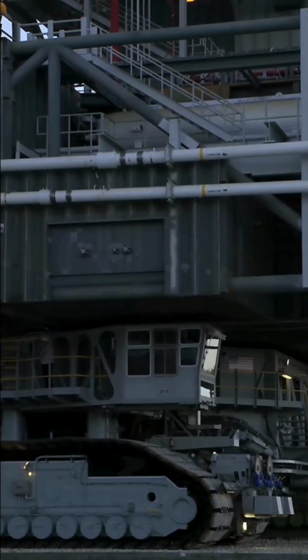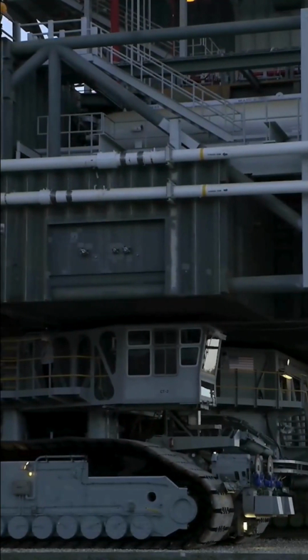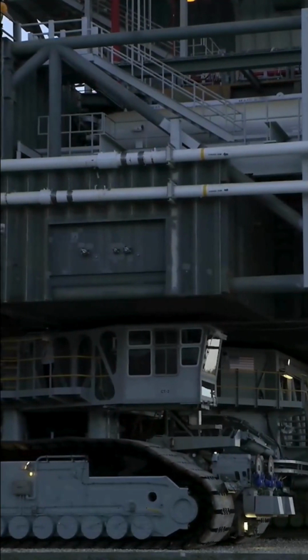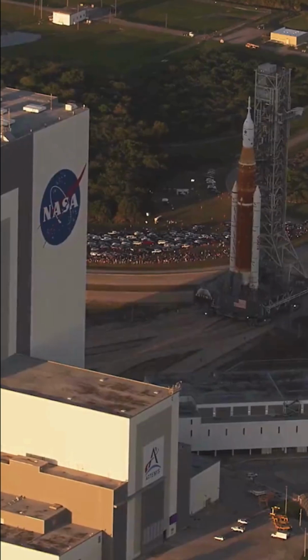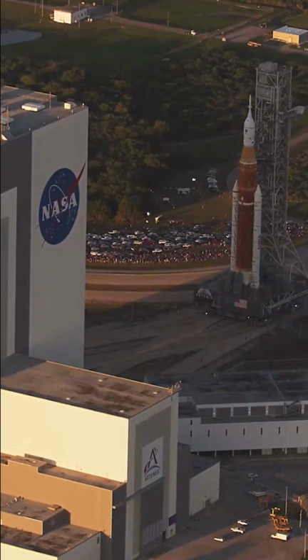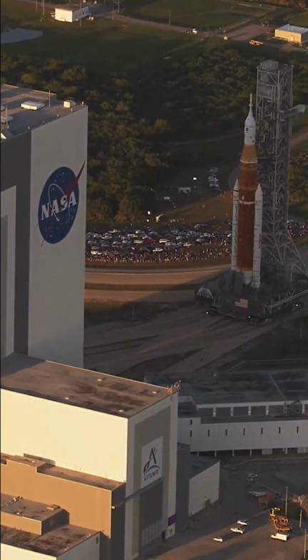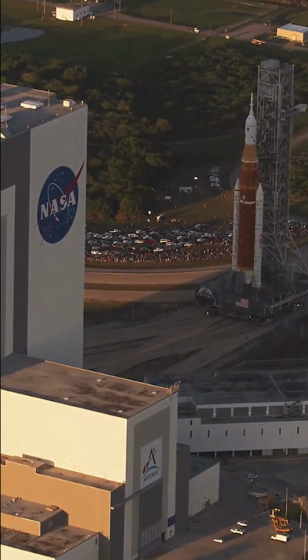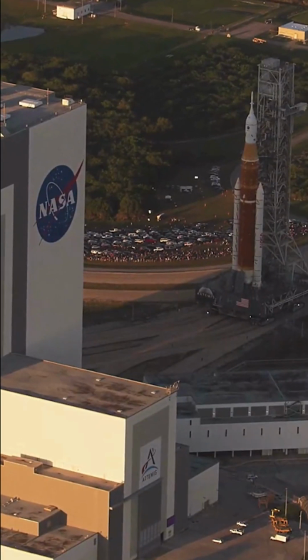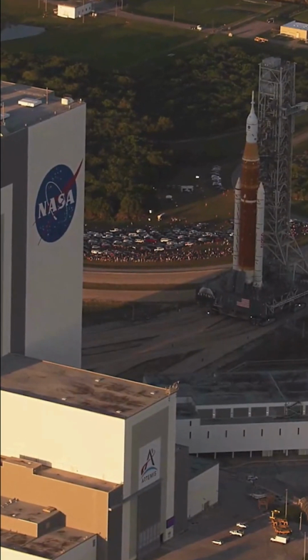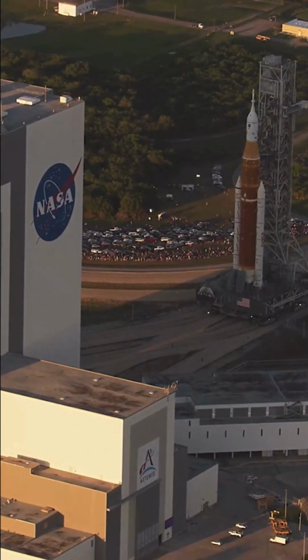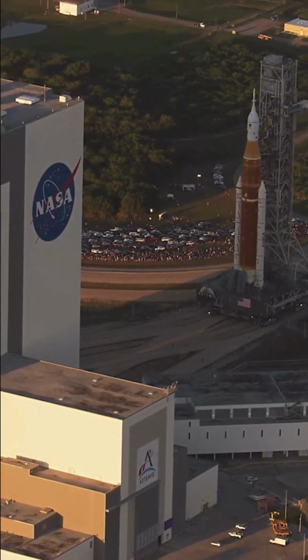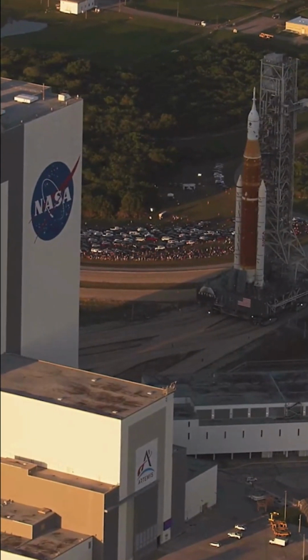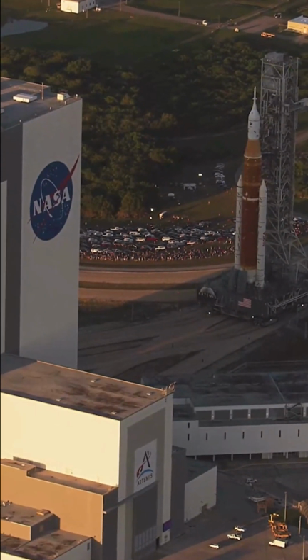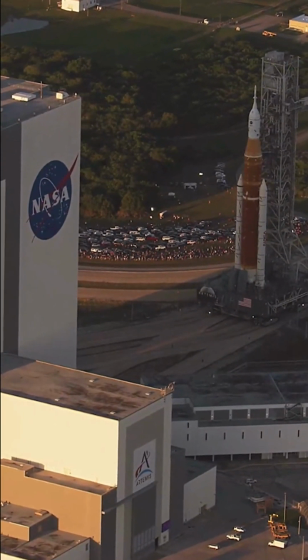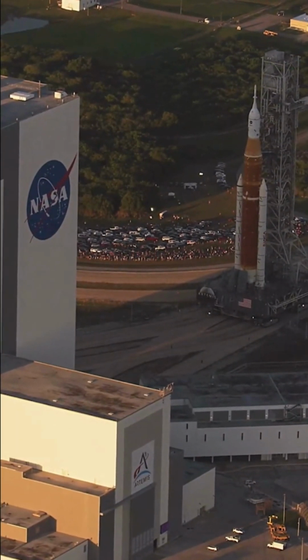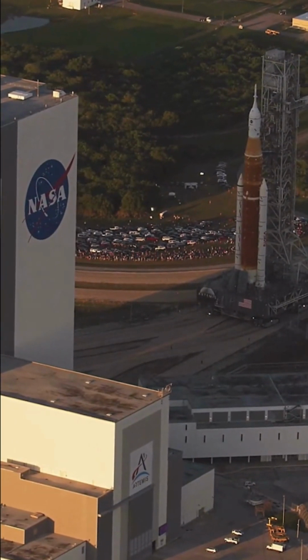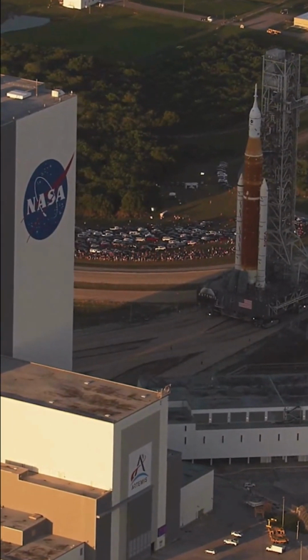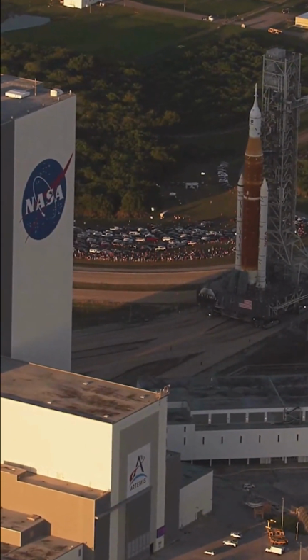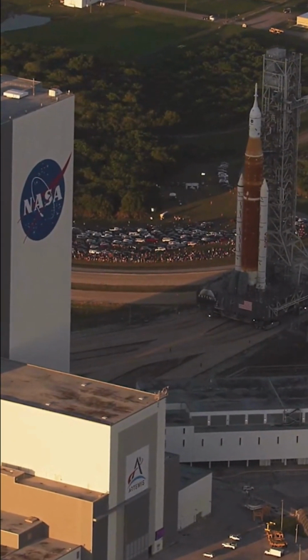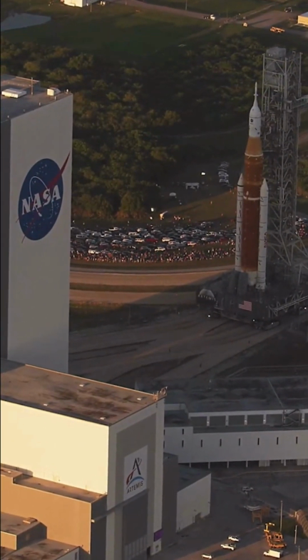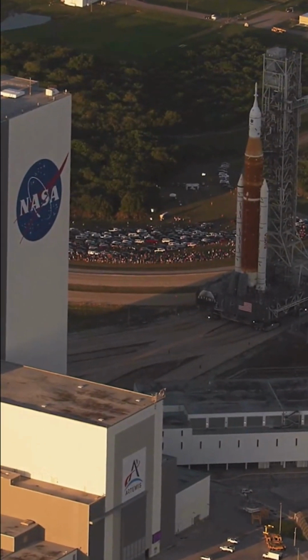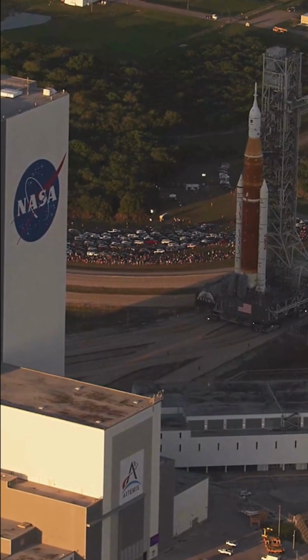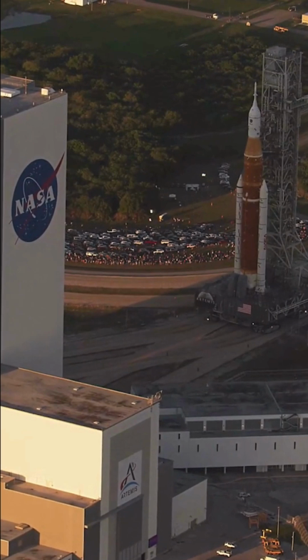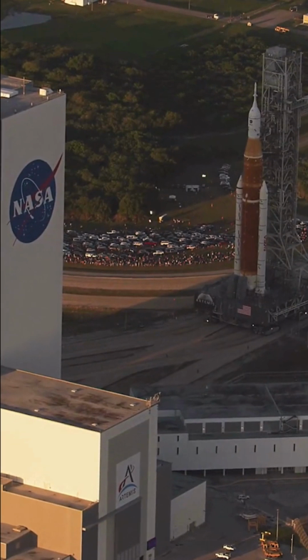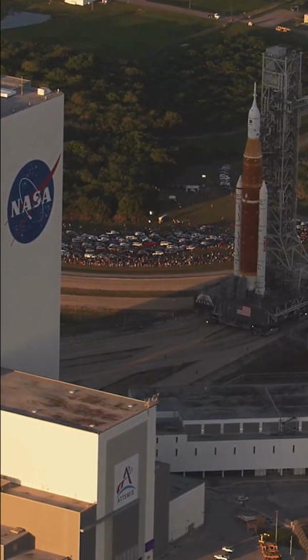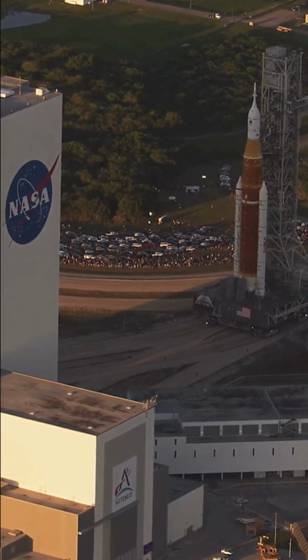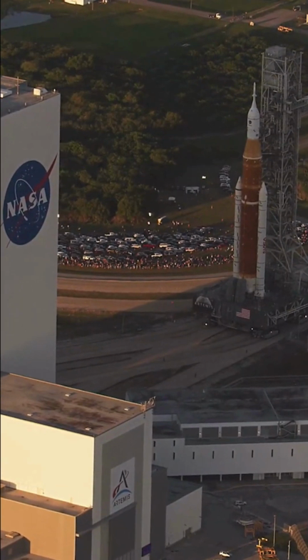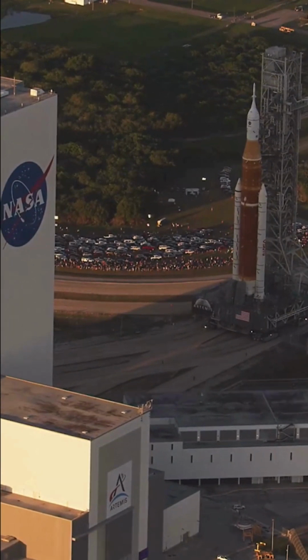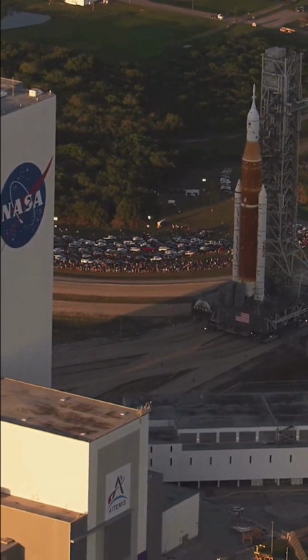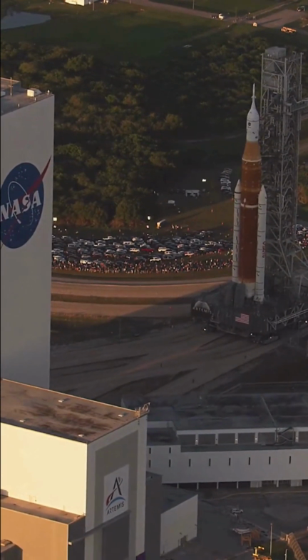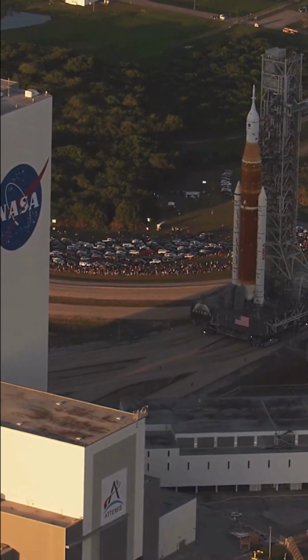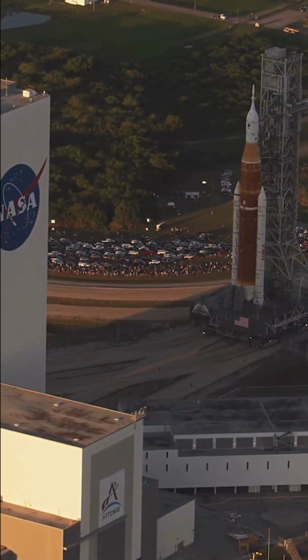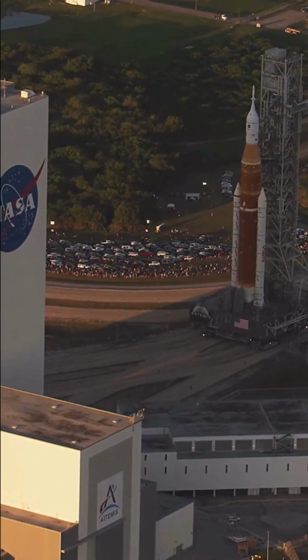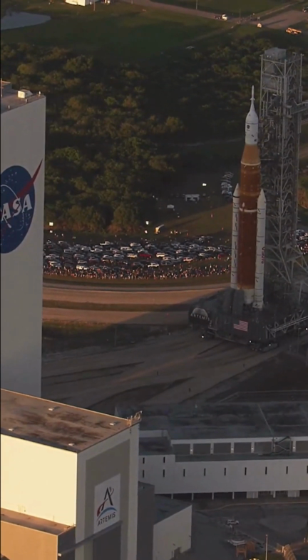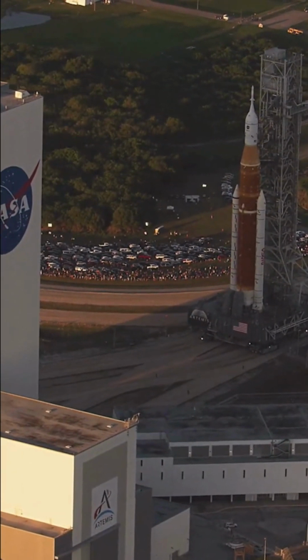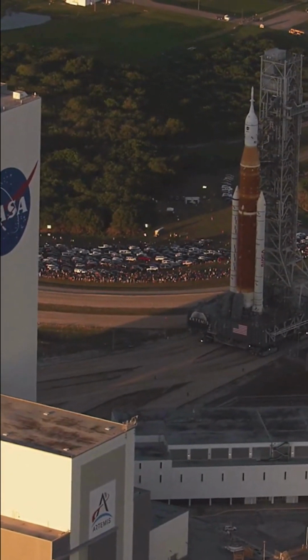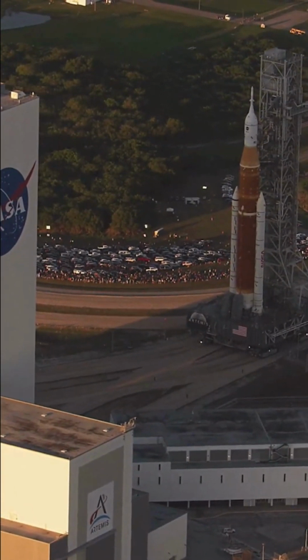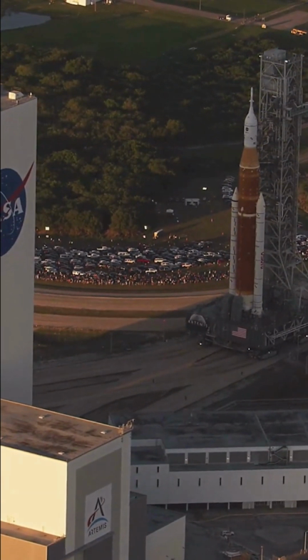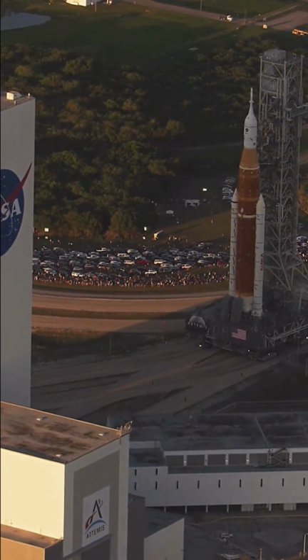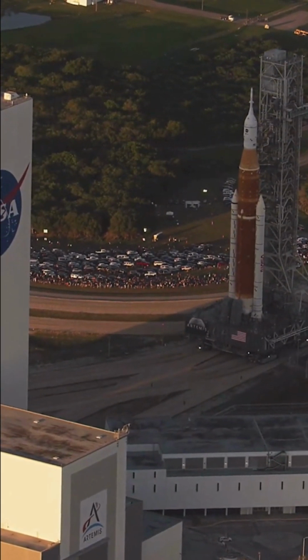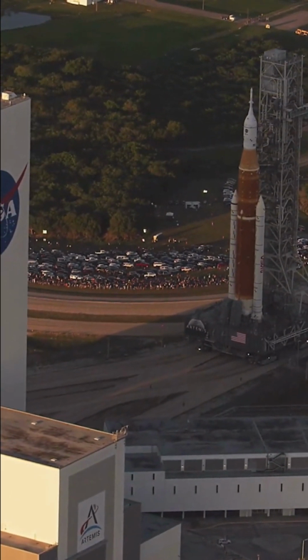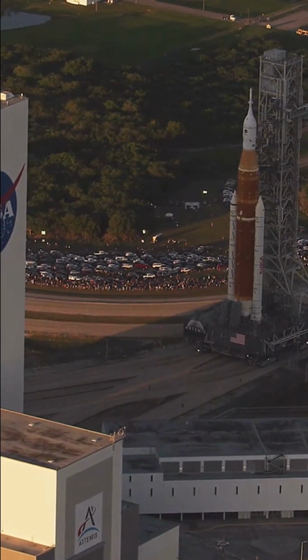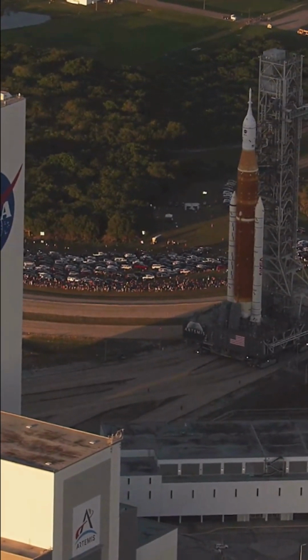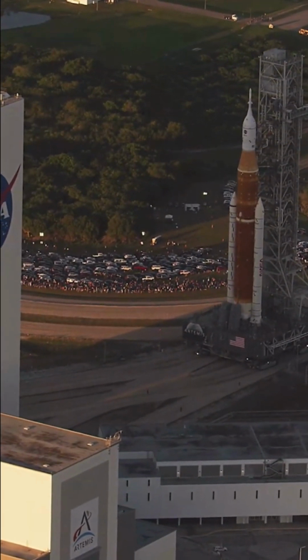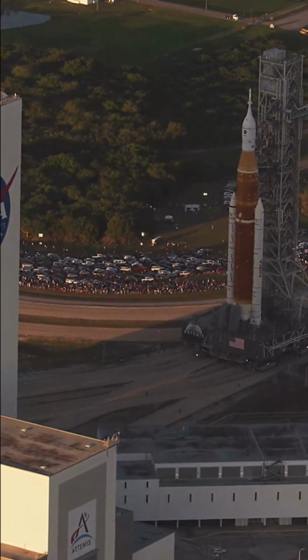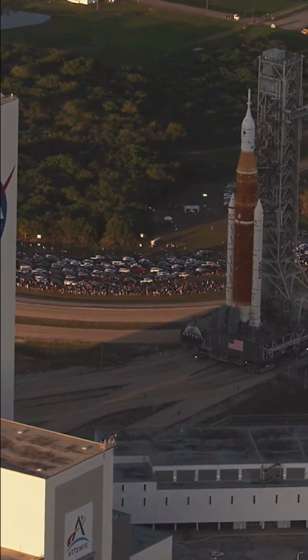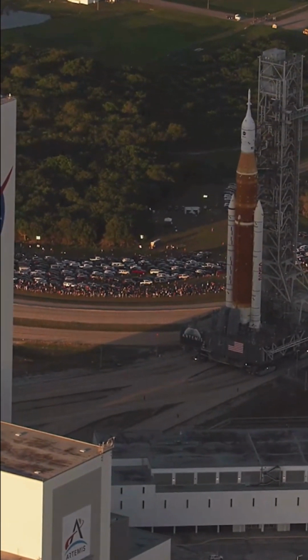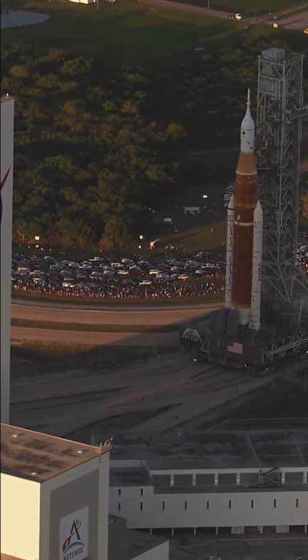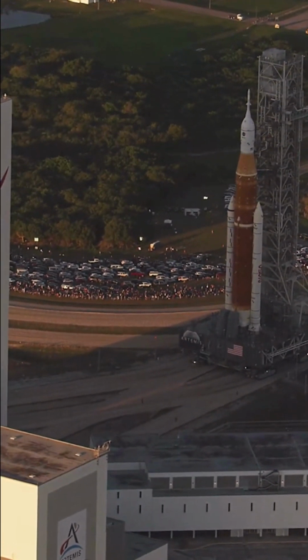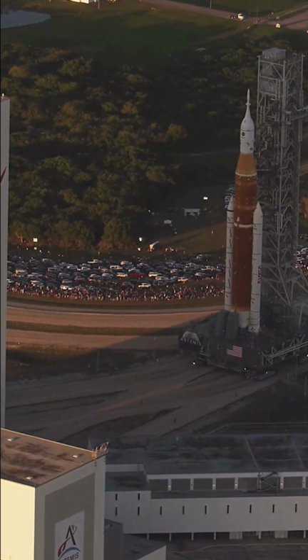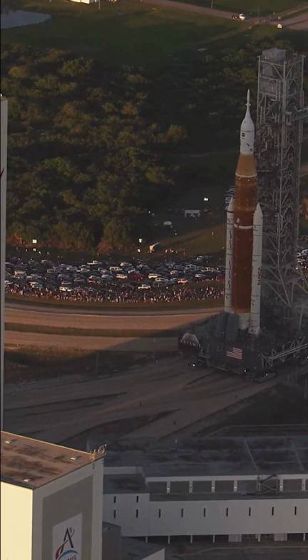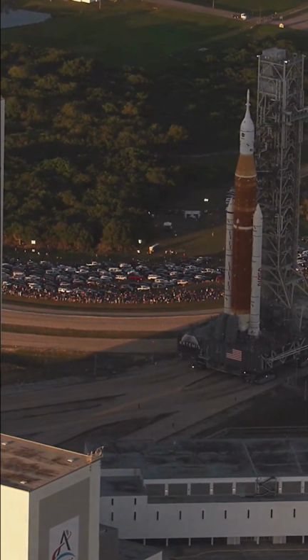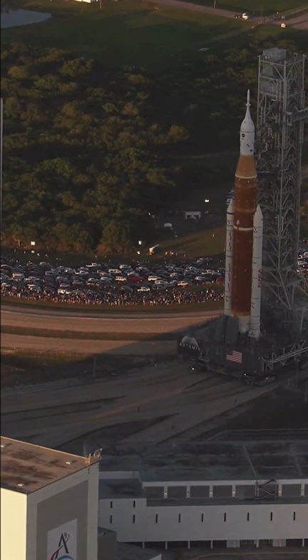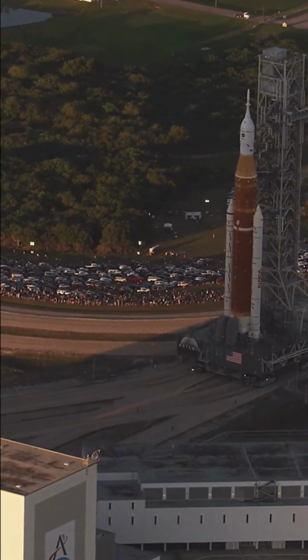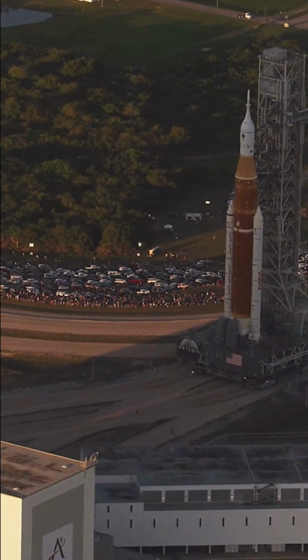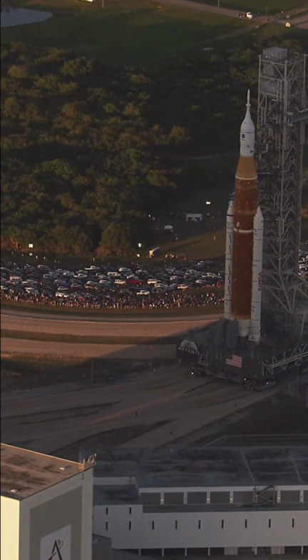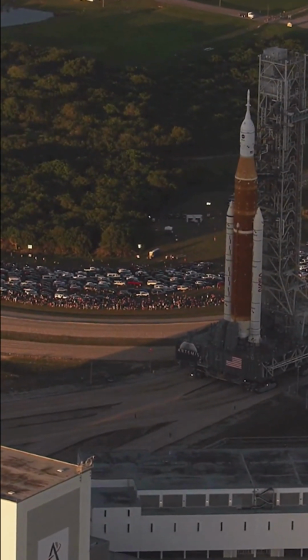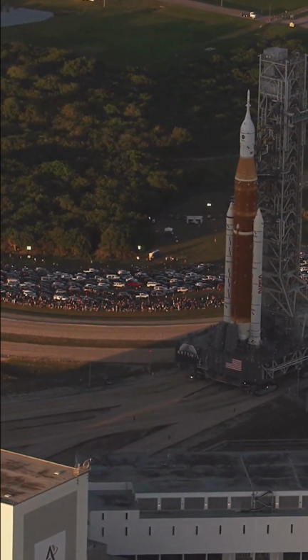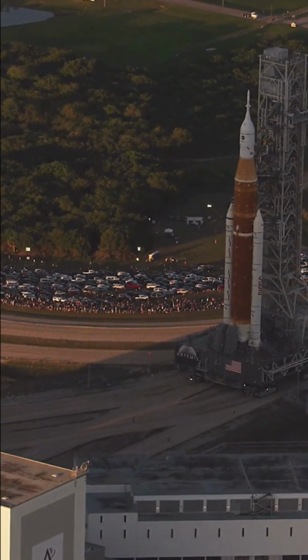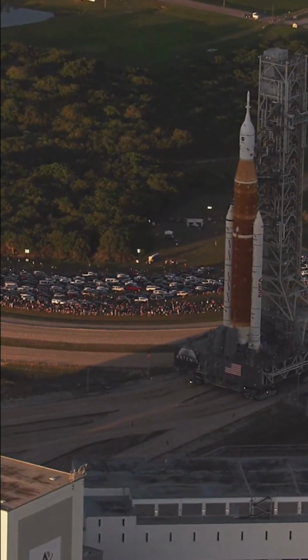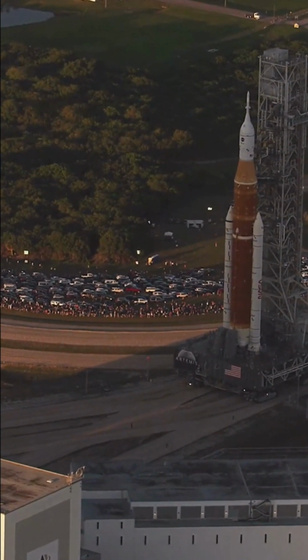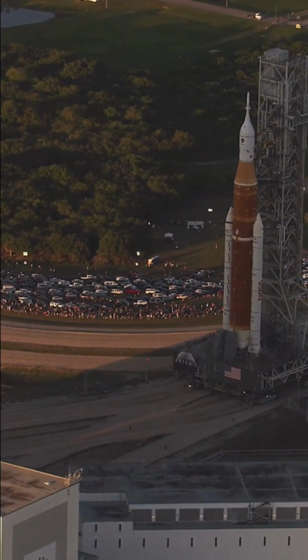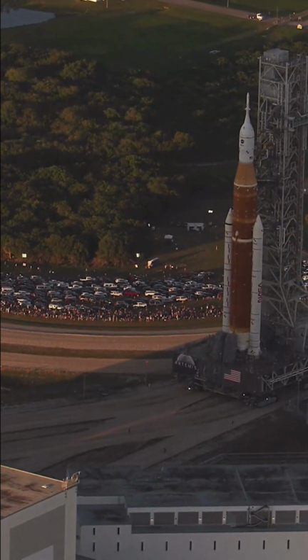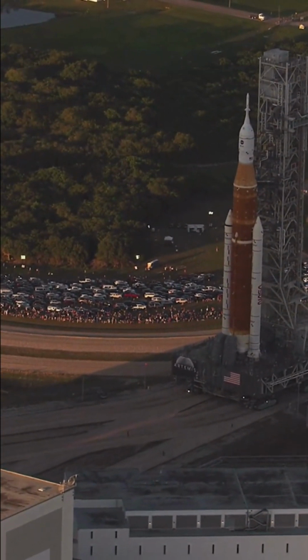As long as there are rockets that need to get from point A to point B, the crawlers will keep rolling.